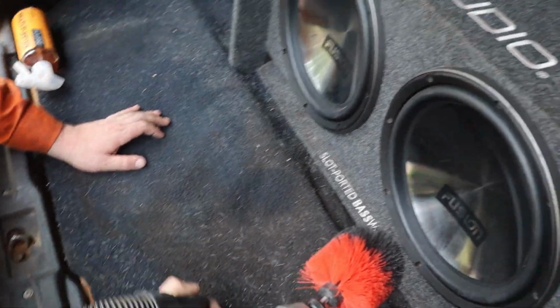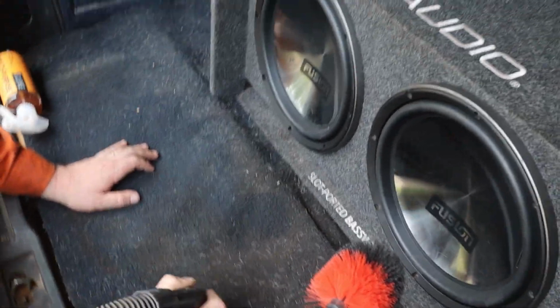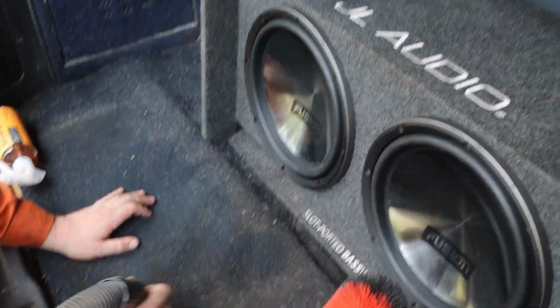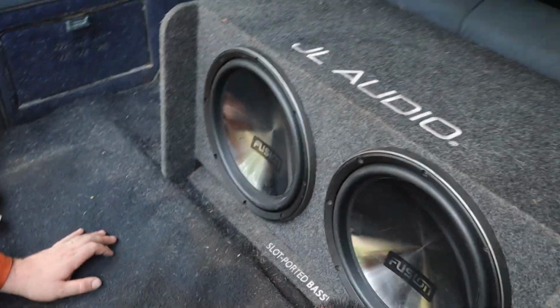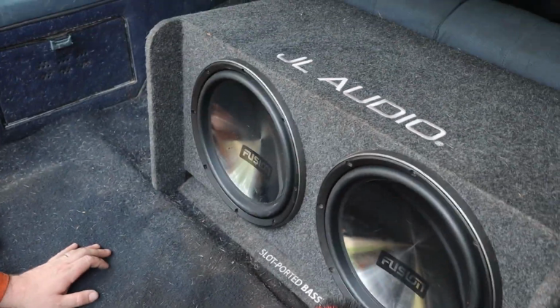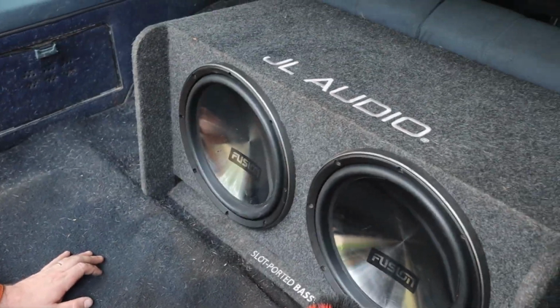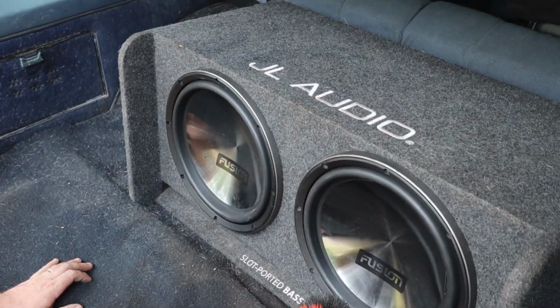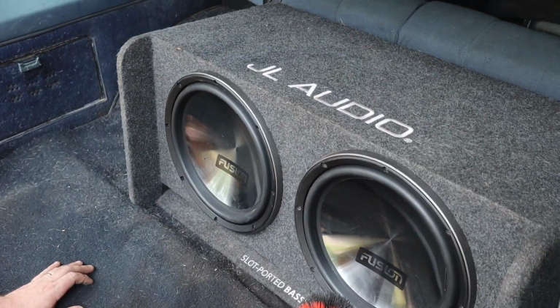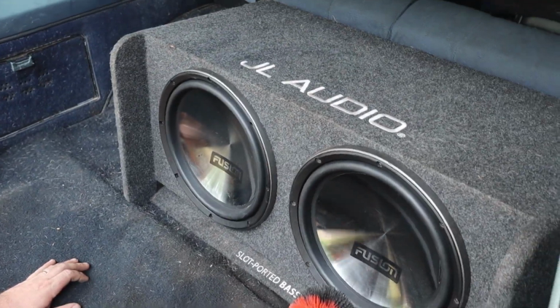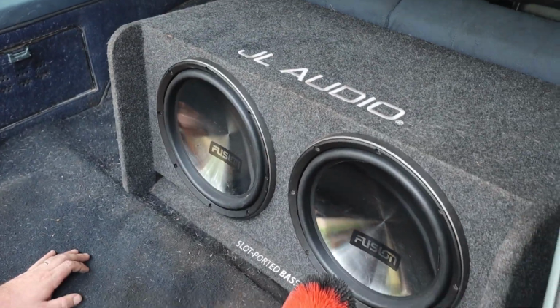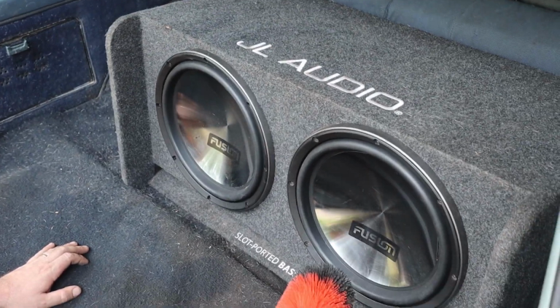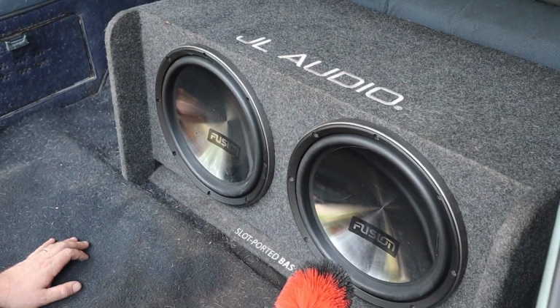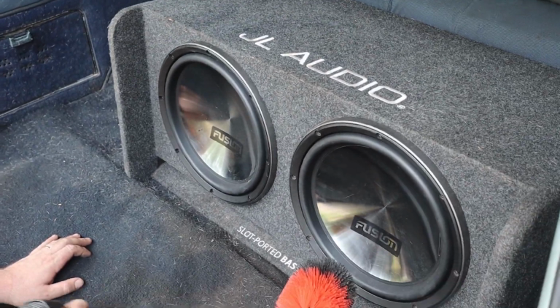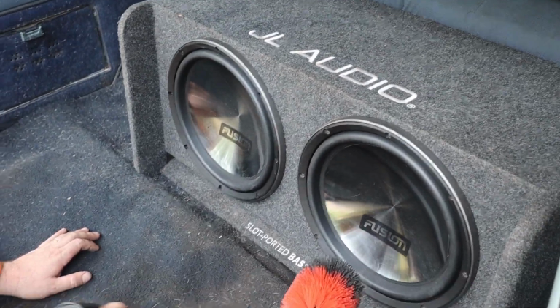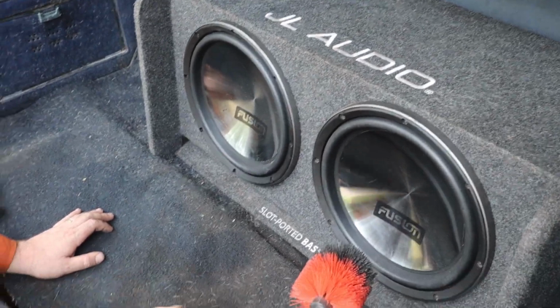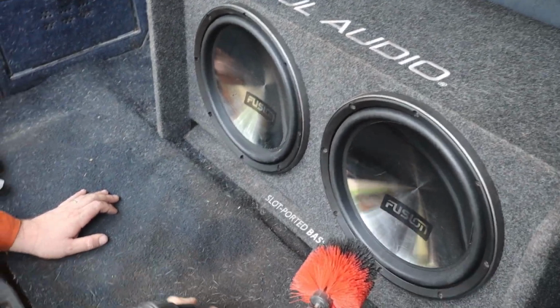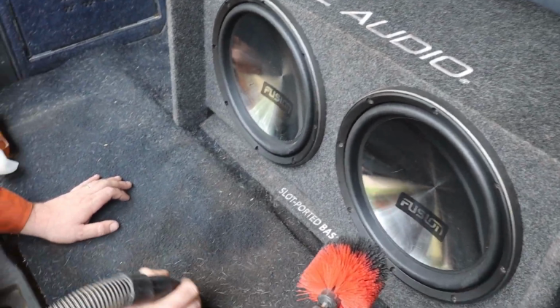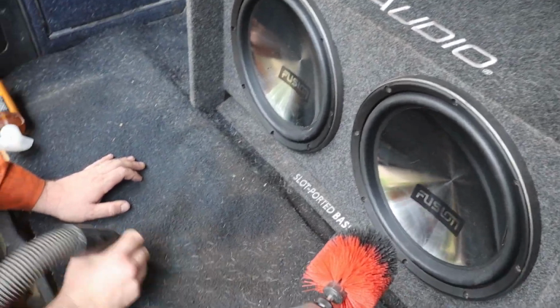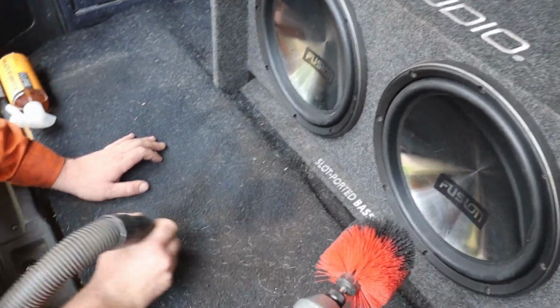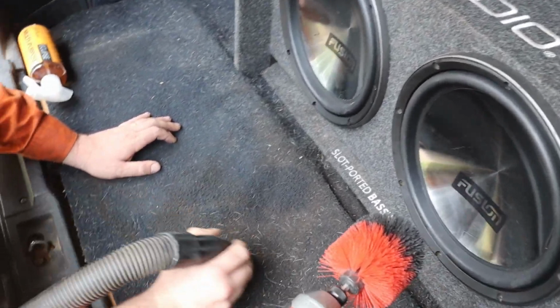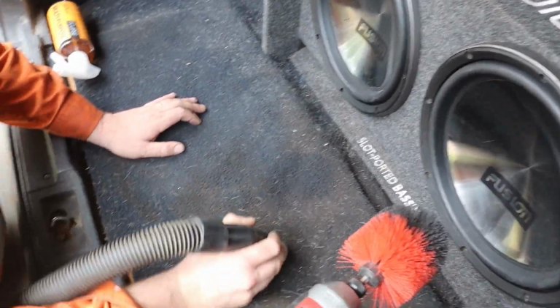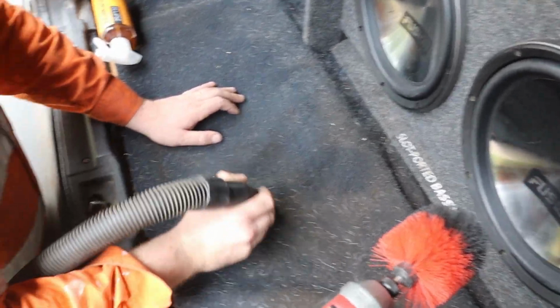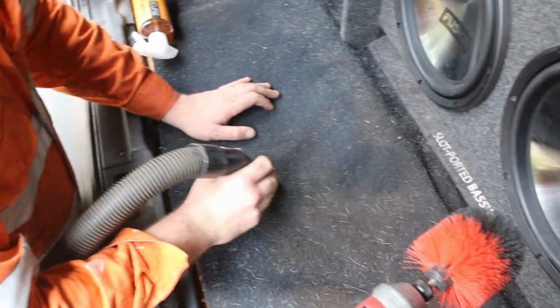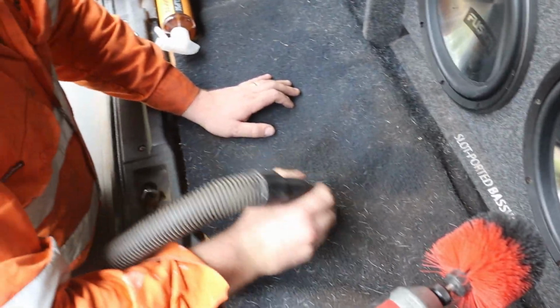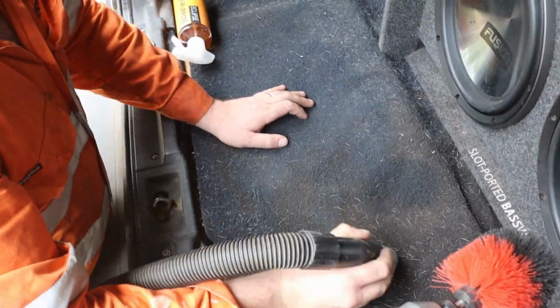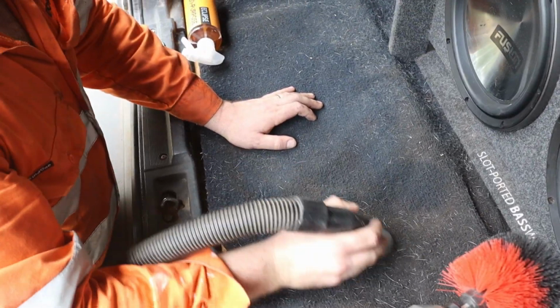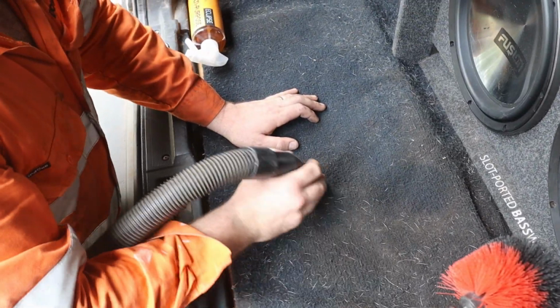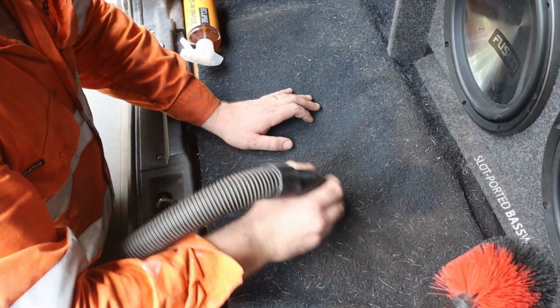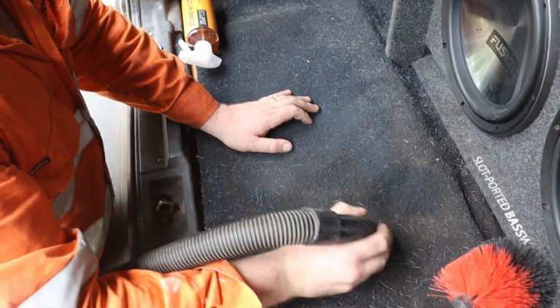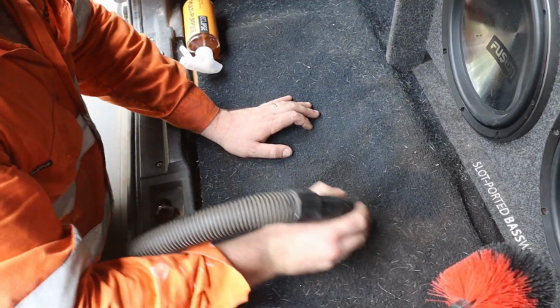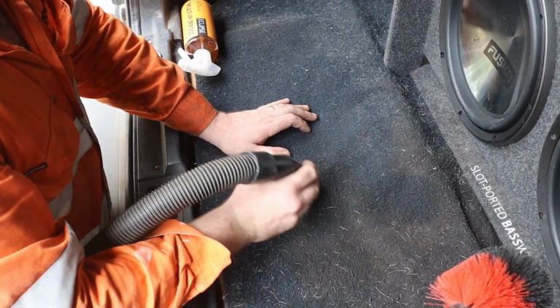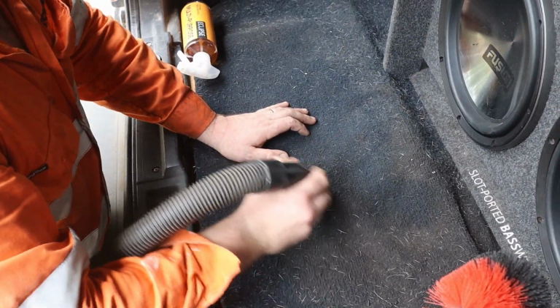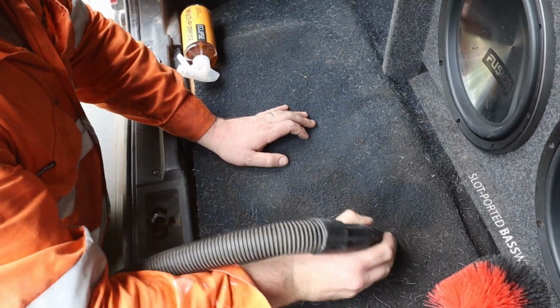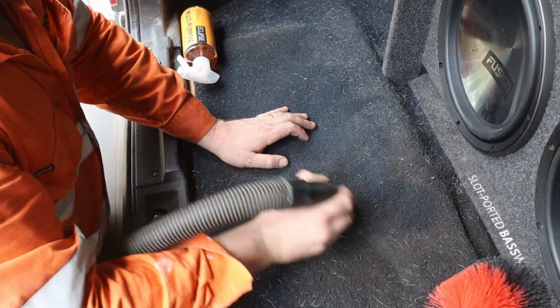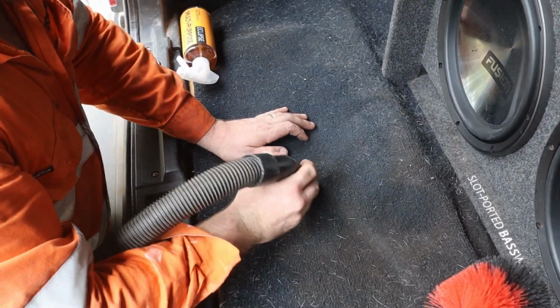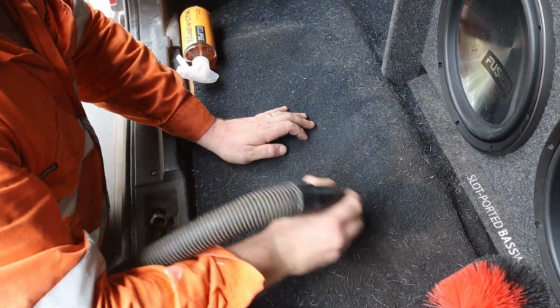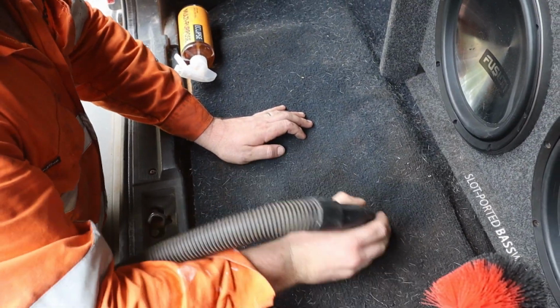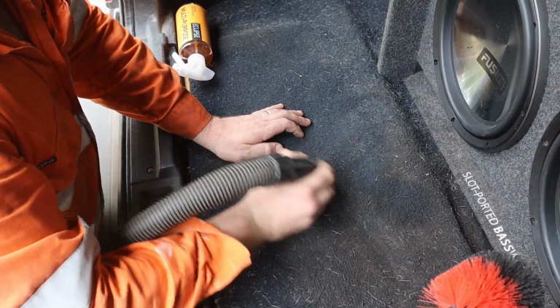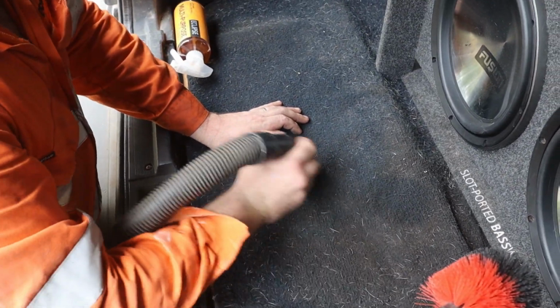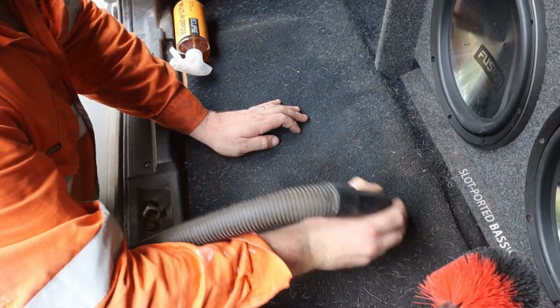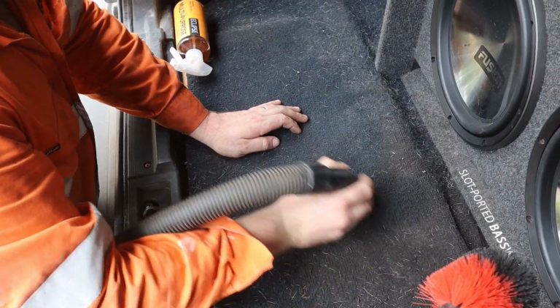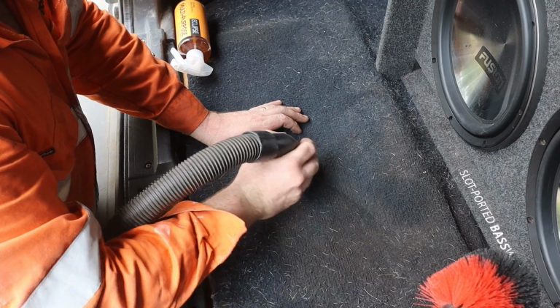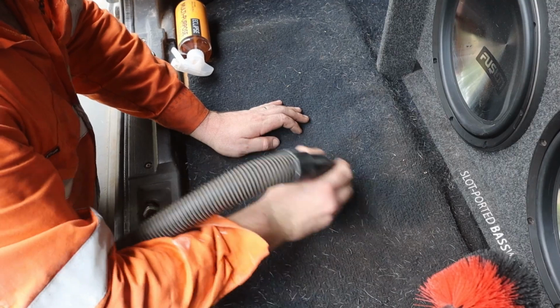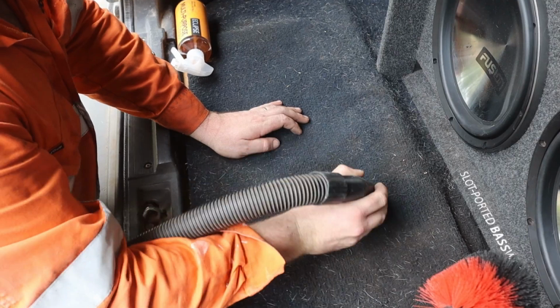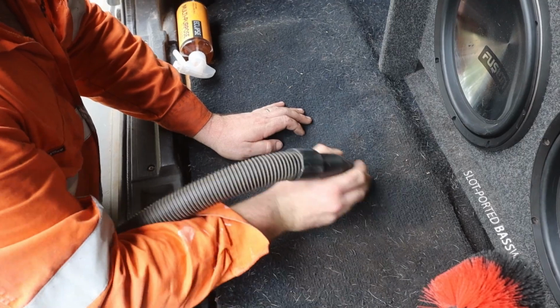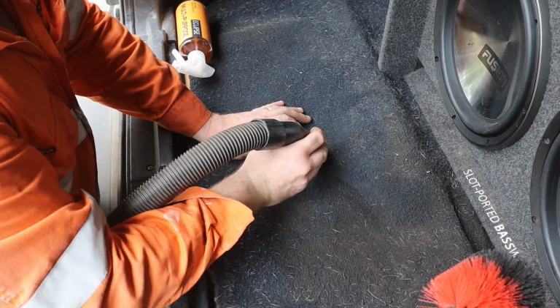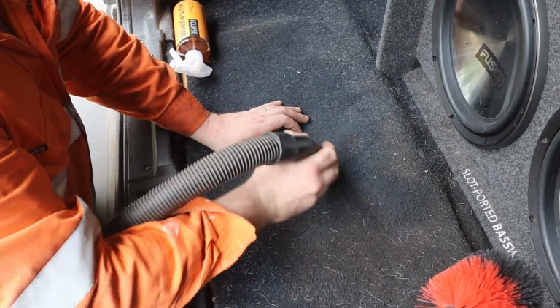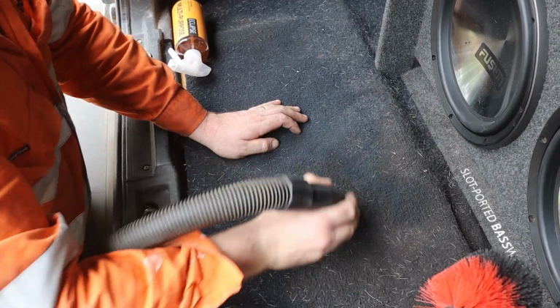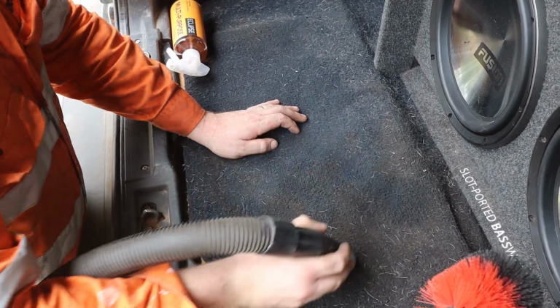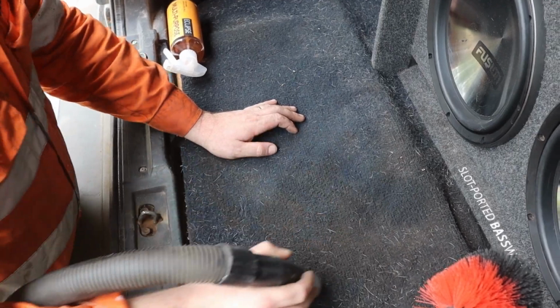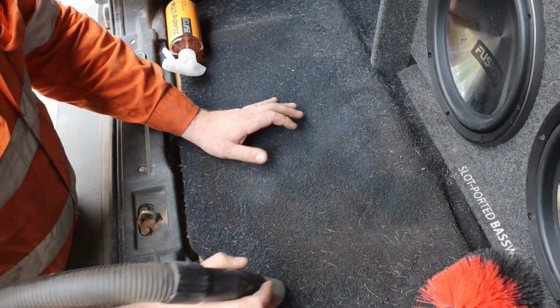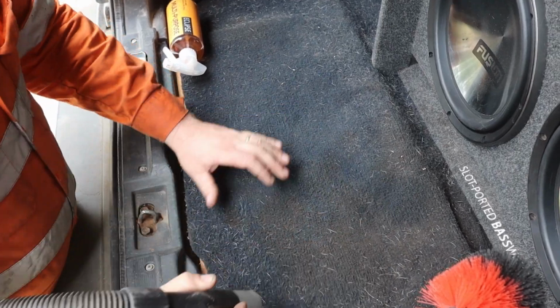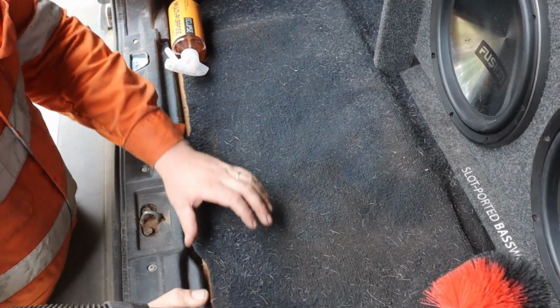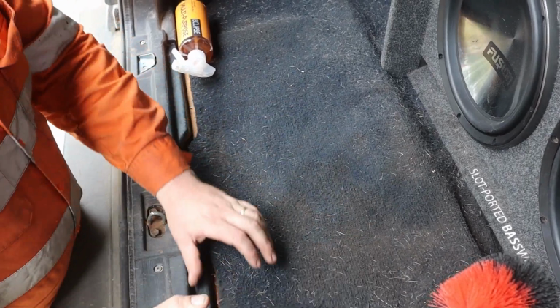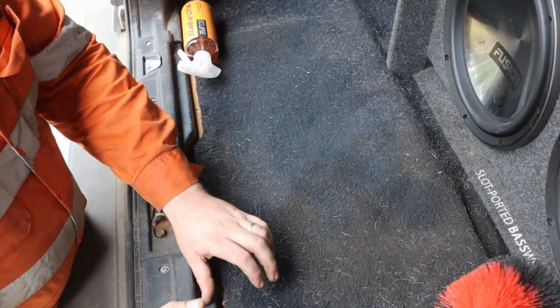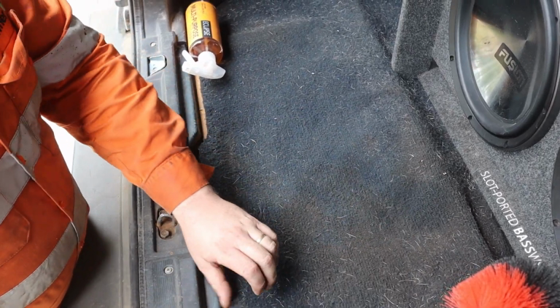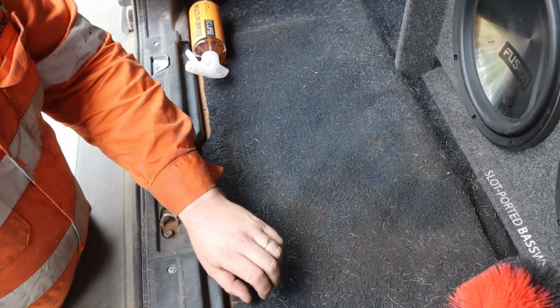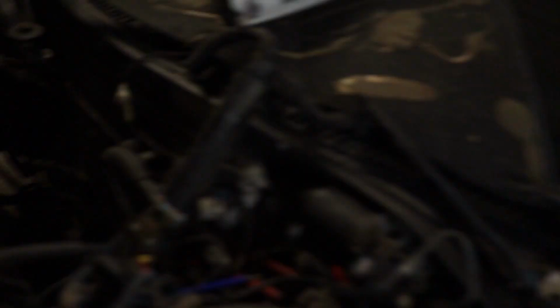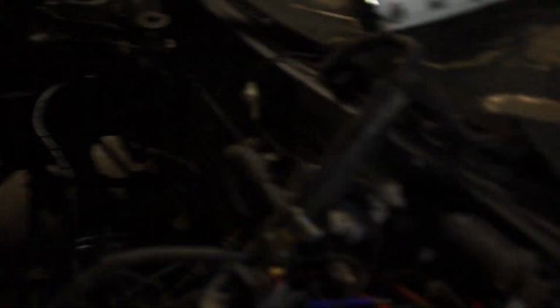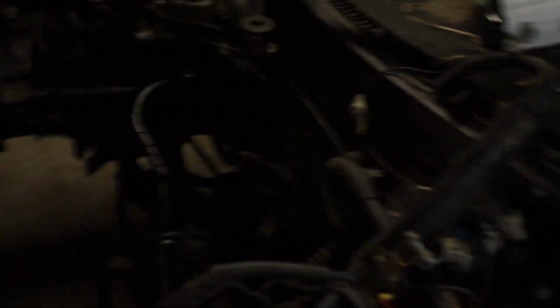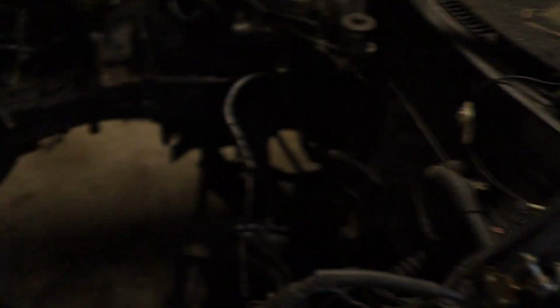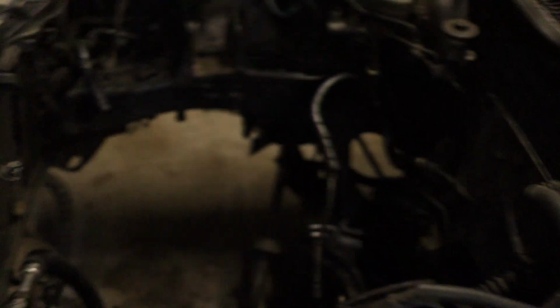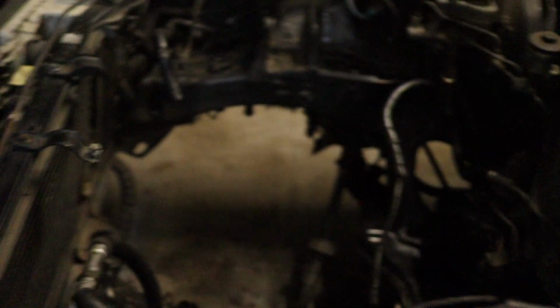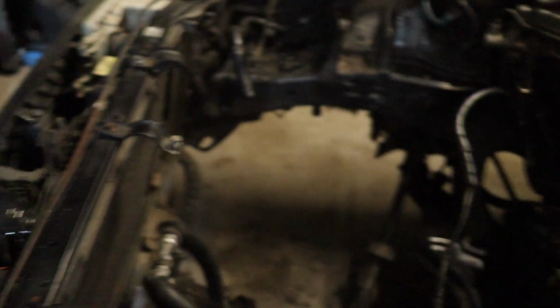The existence of subwoofers implies the existence of domwoofers. This is how you know it's a real daily — he's out here vacuuming the dog hair out of the boot with our big woofers. What a fun process.